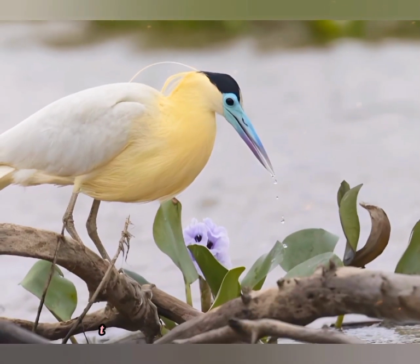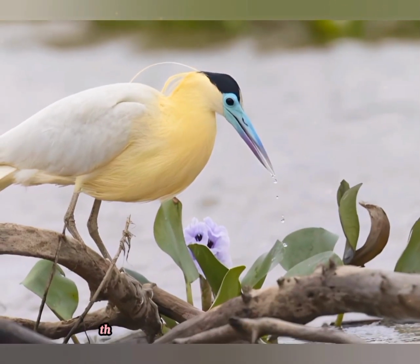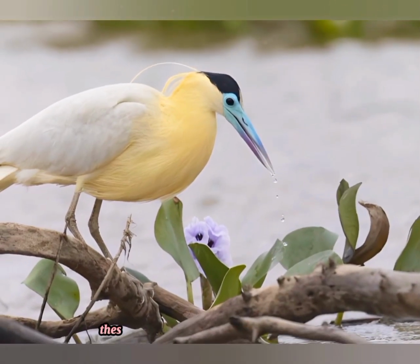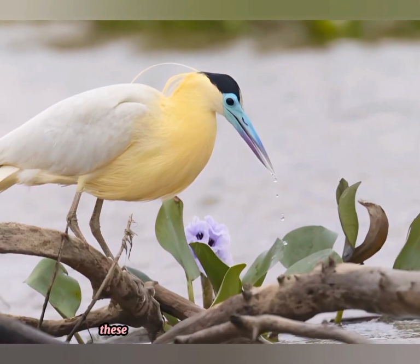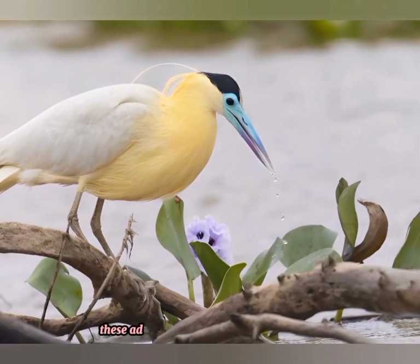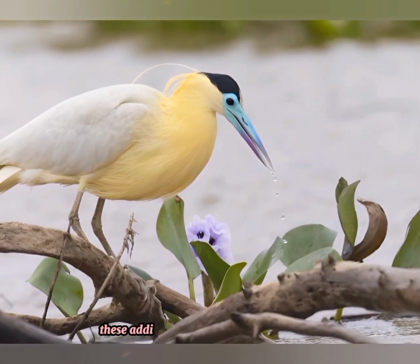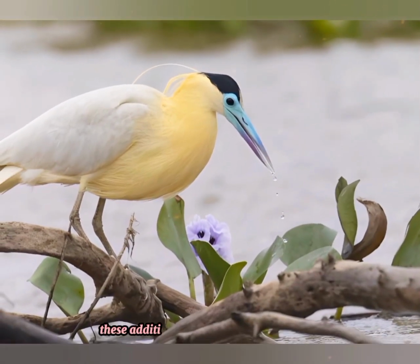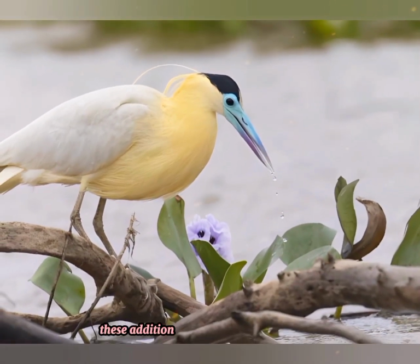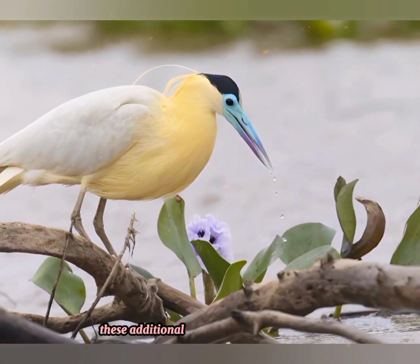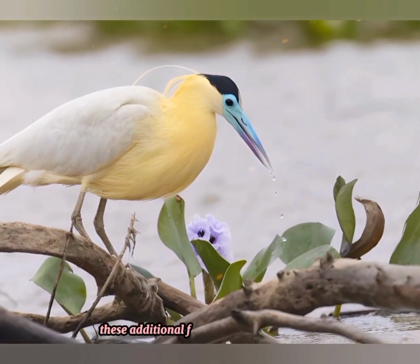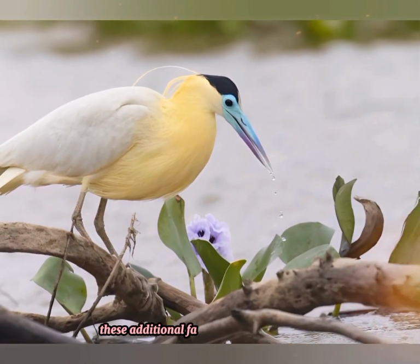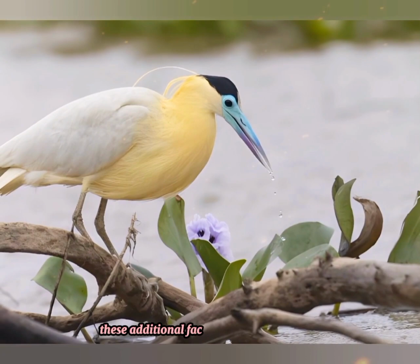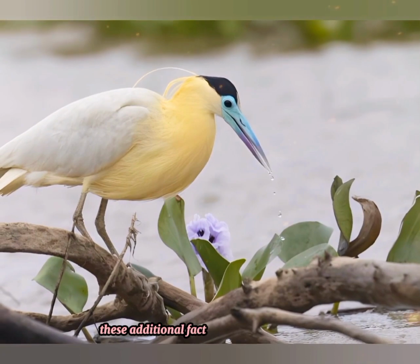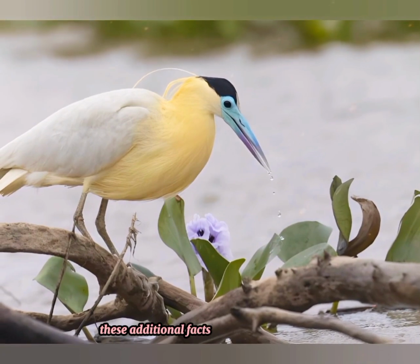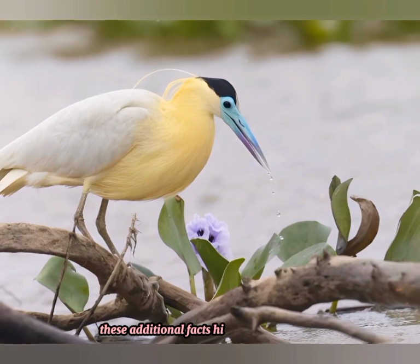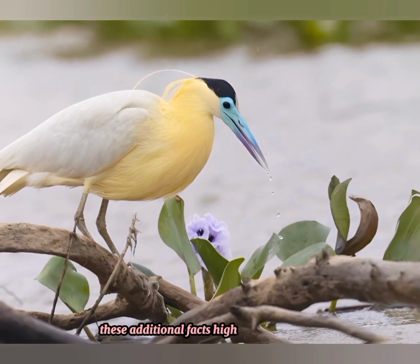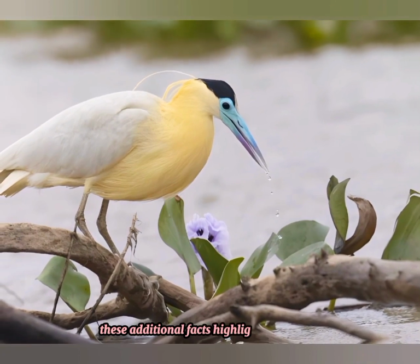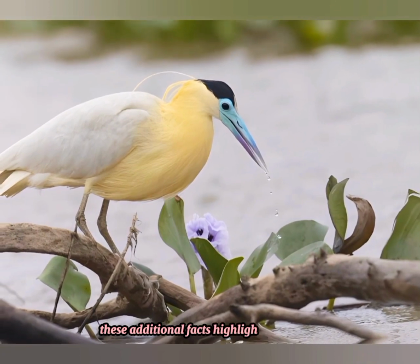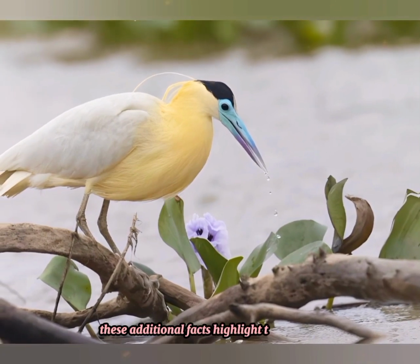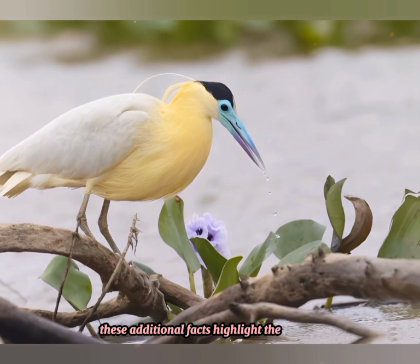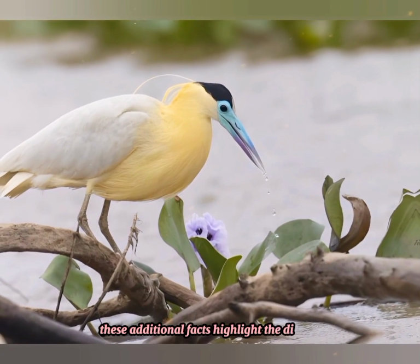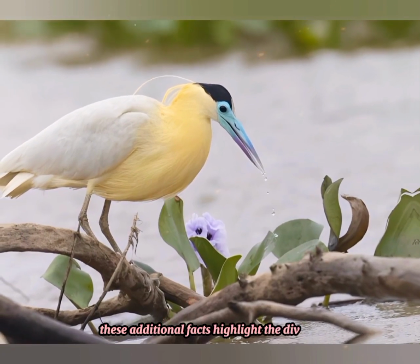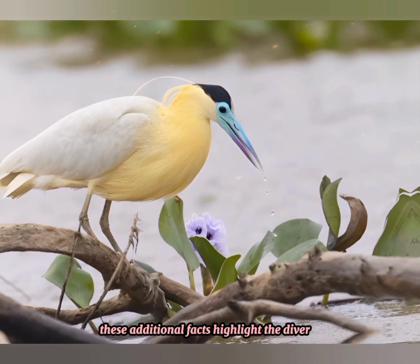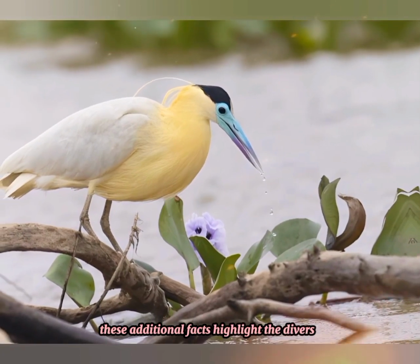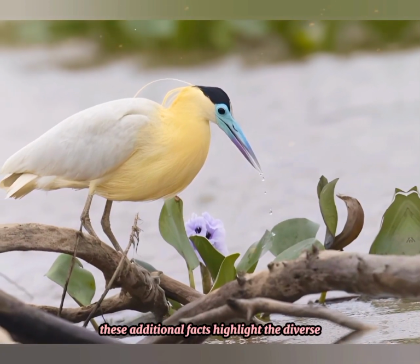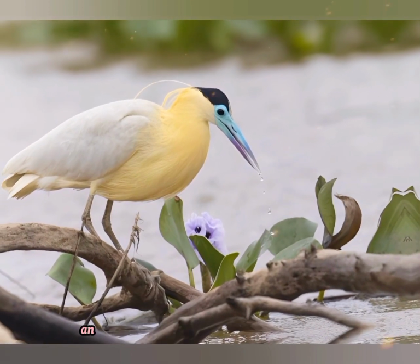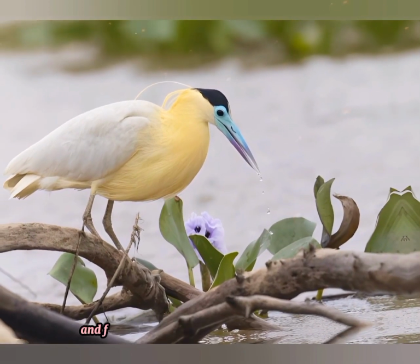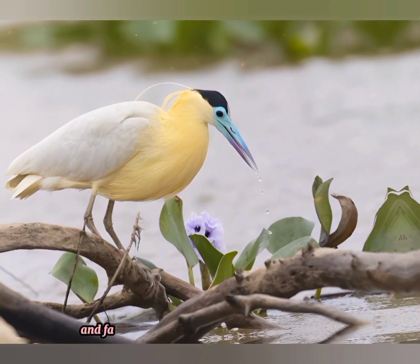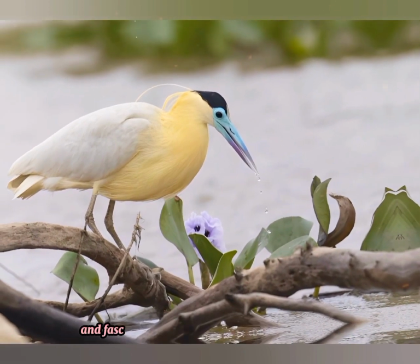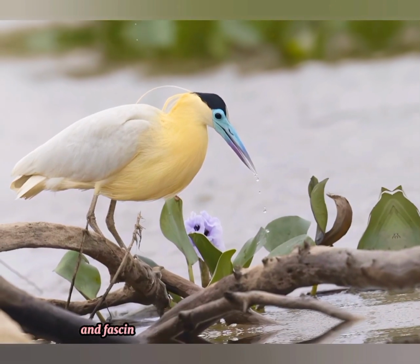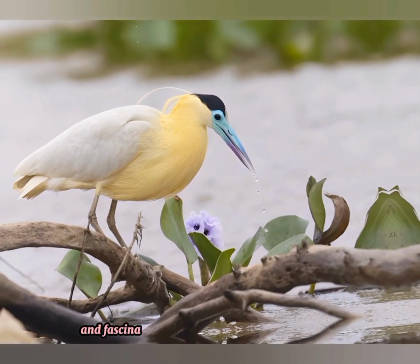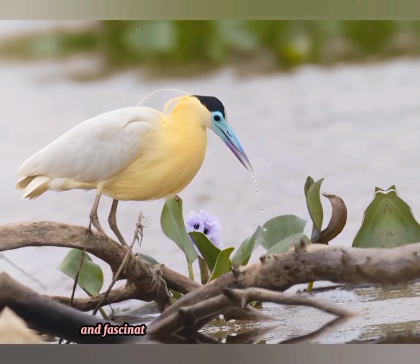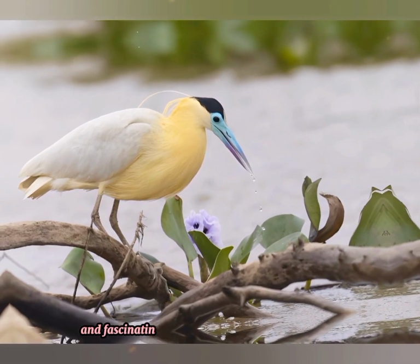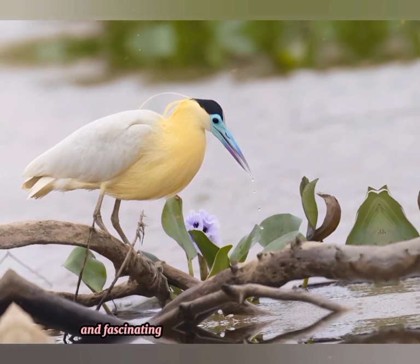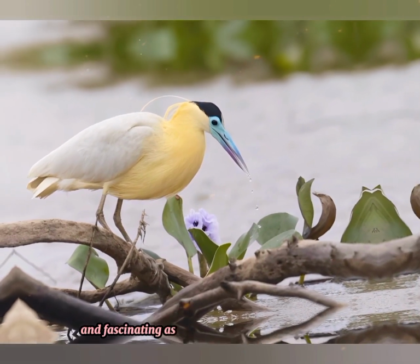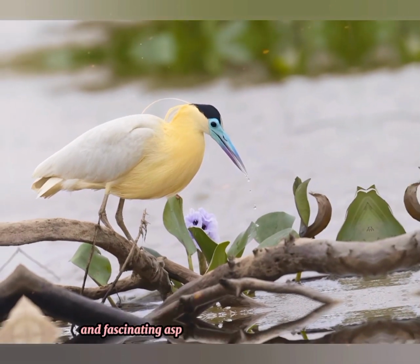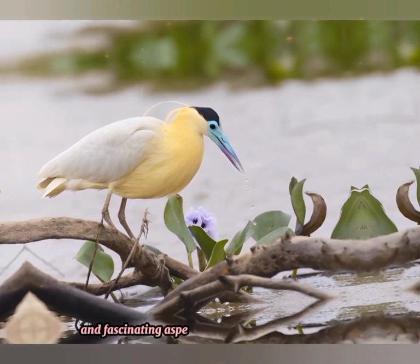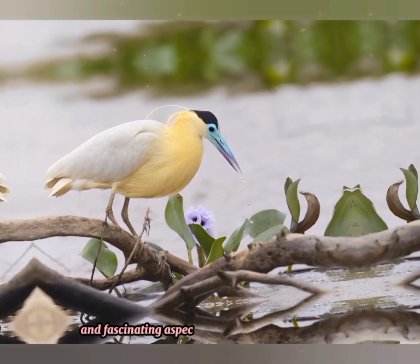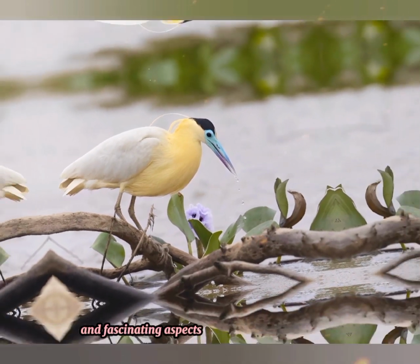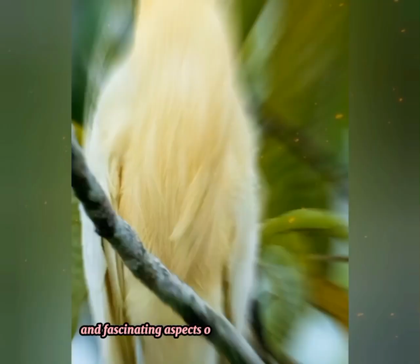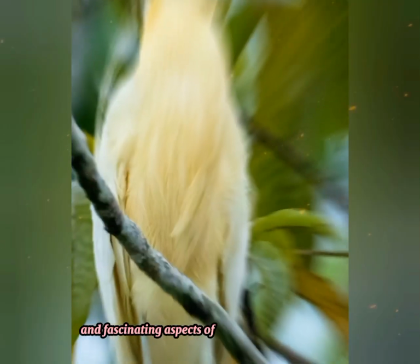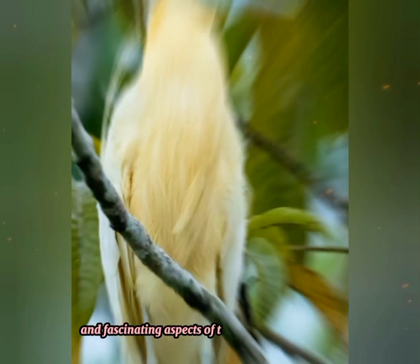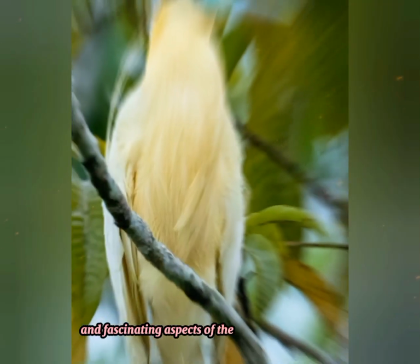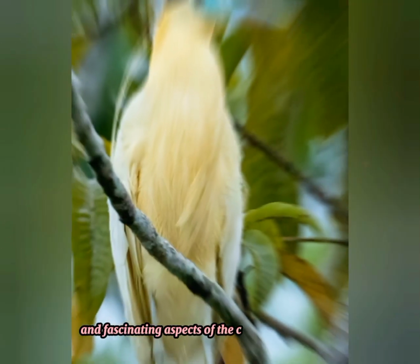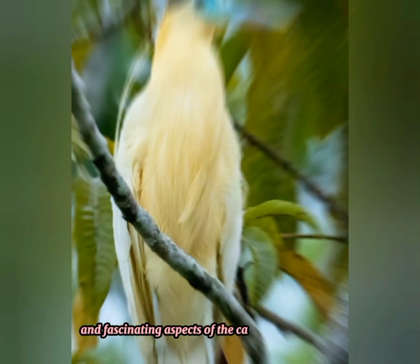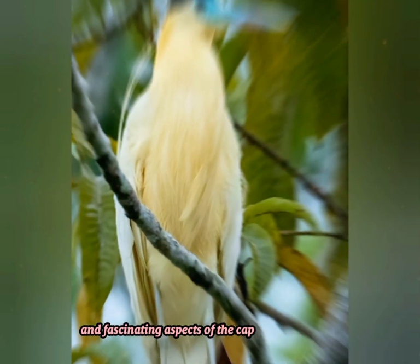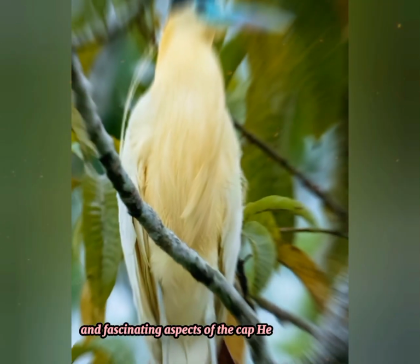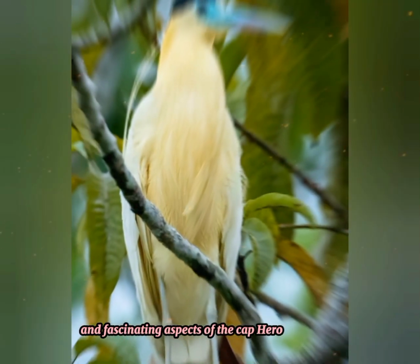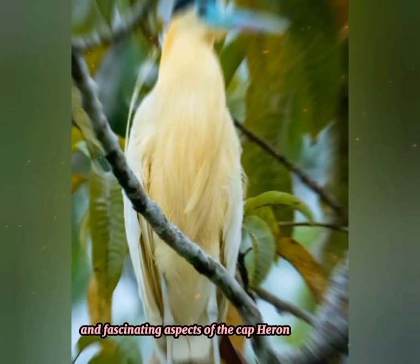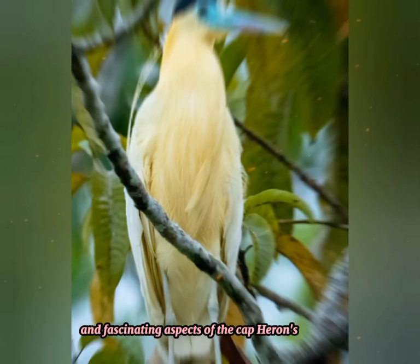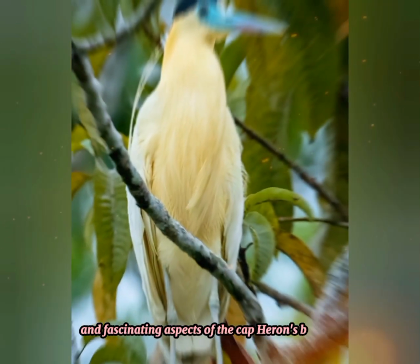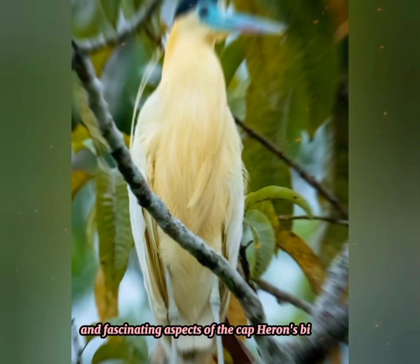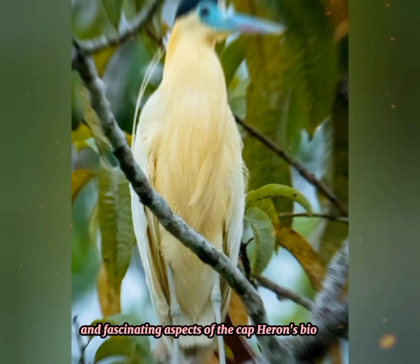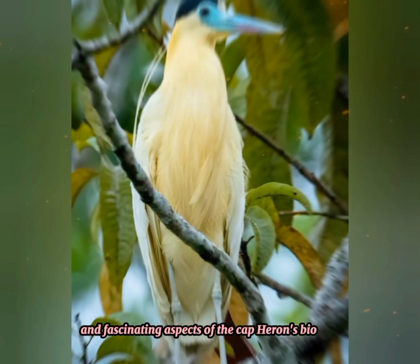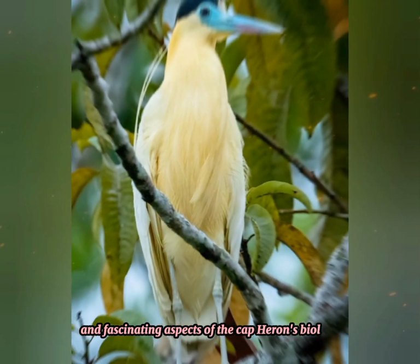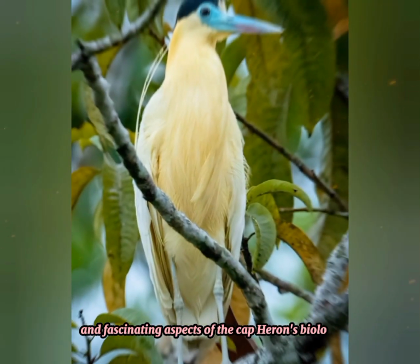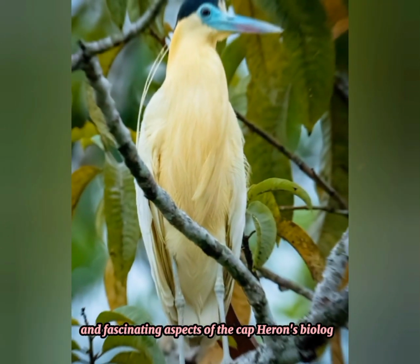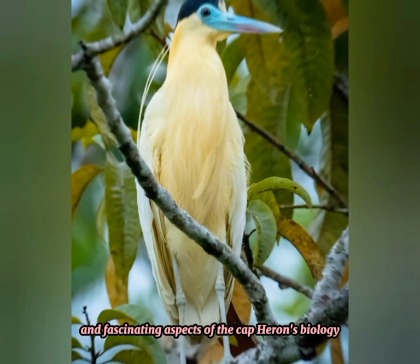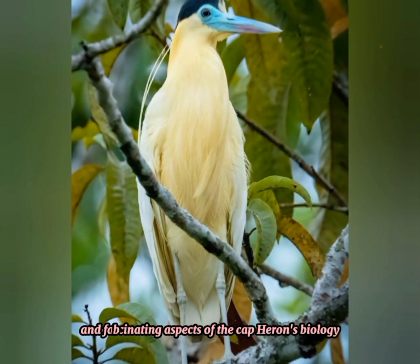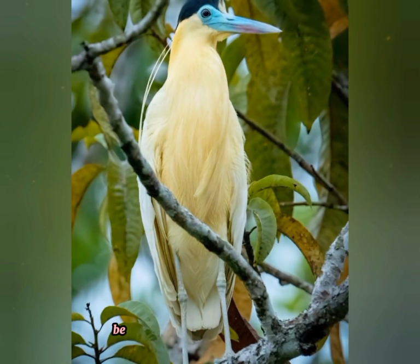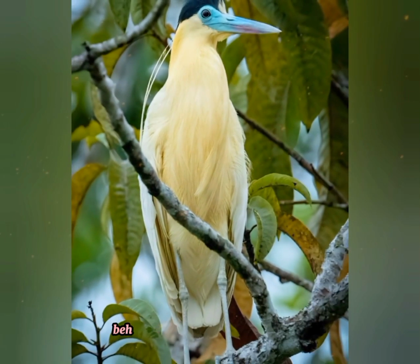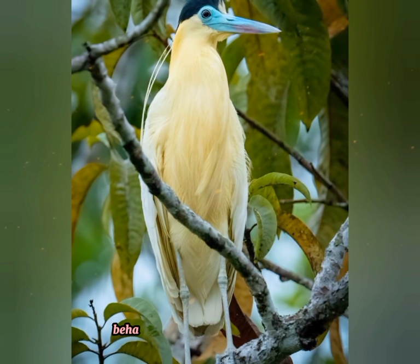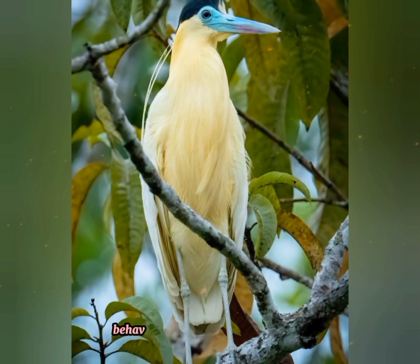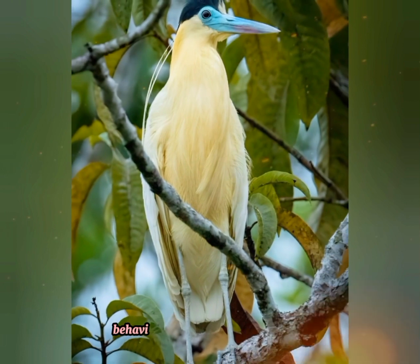These additional facts highlight the diverse and fascinating aspects of the capped heron's biology, behavior, and ecological importance.